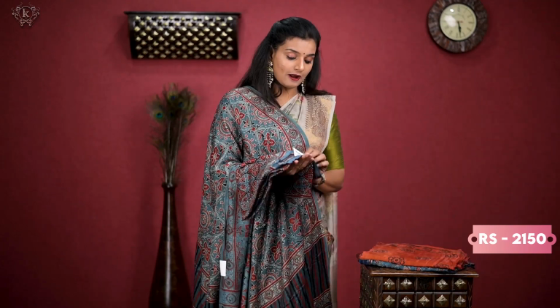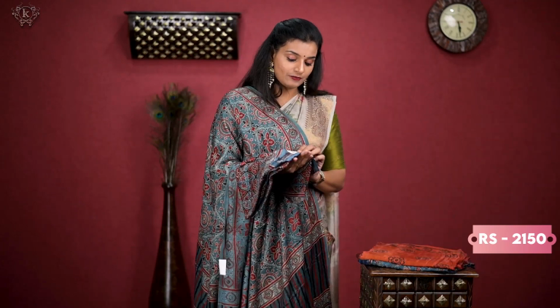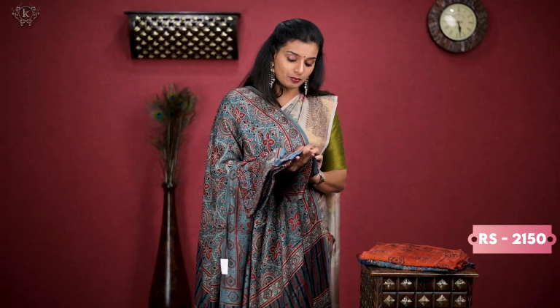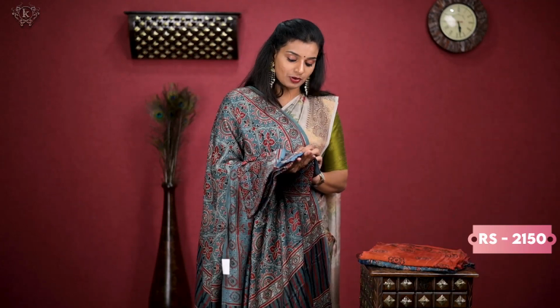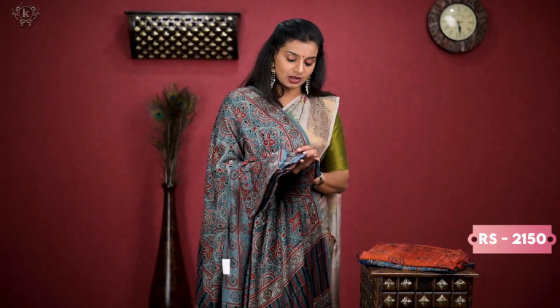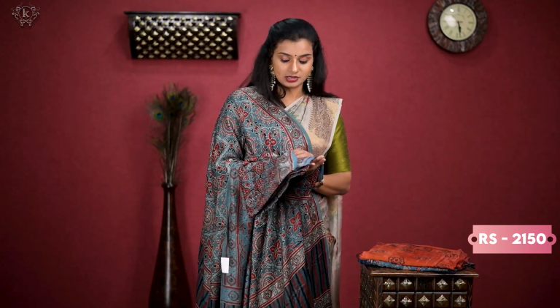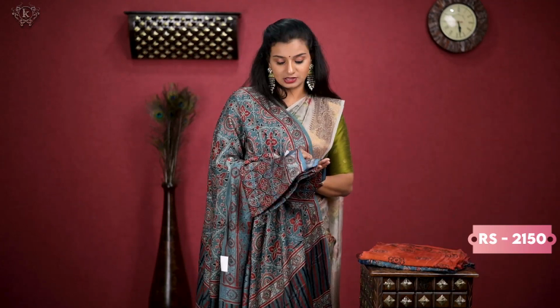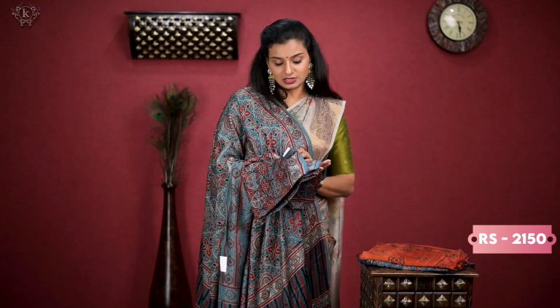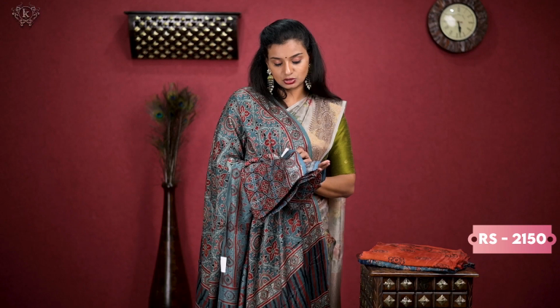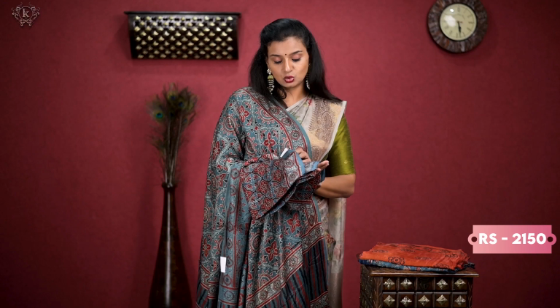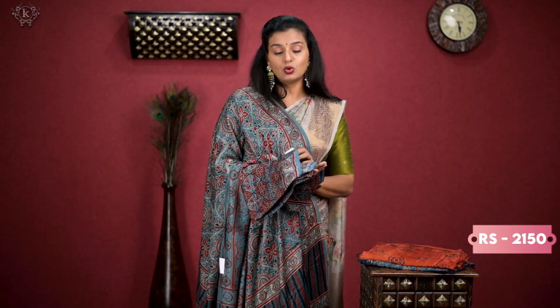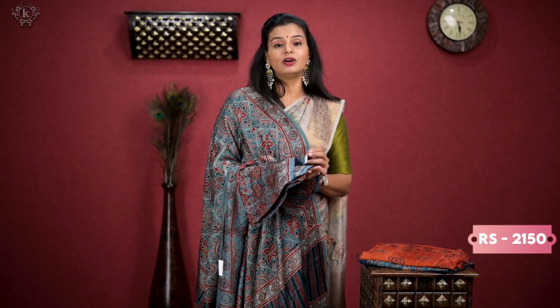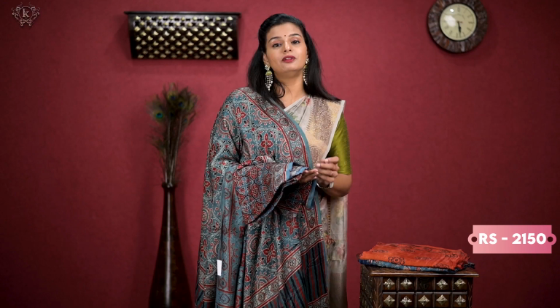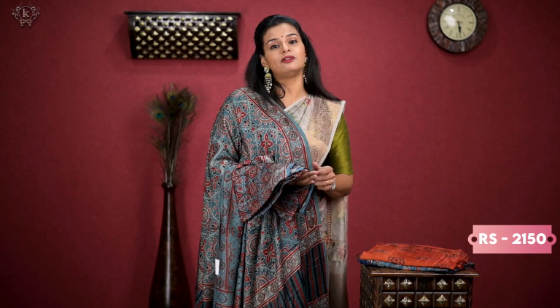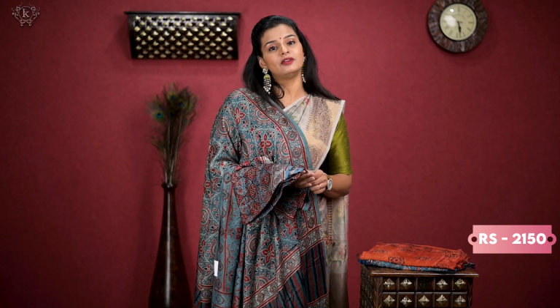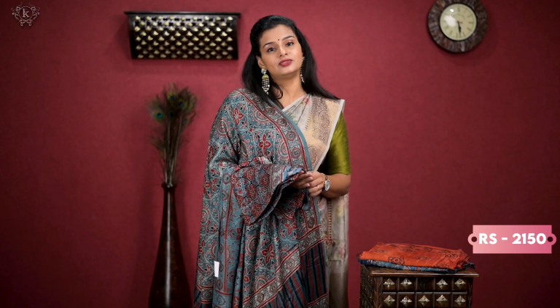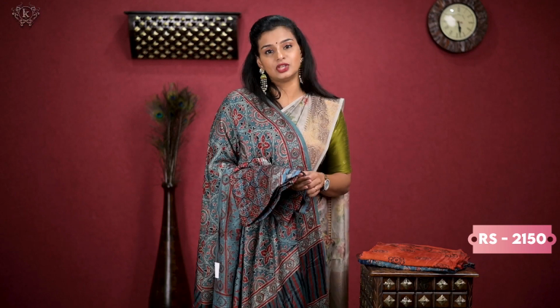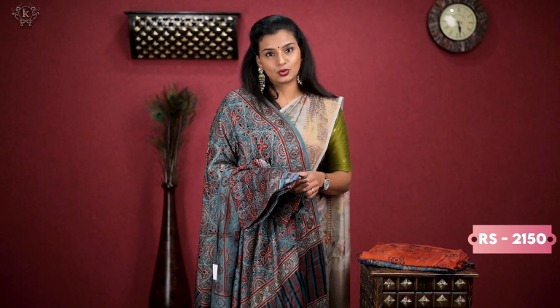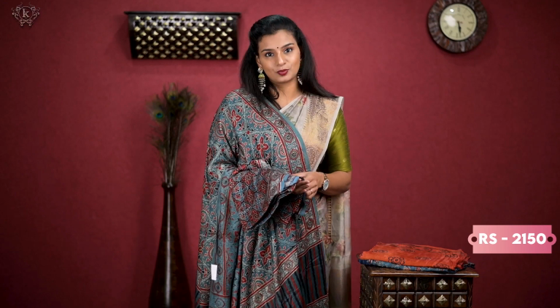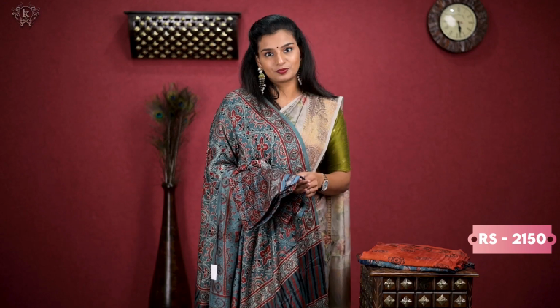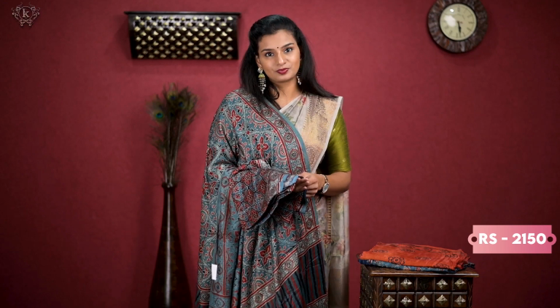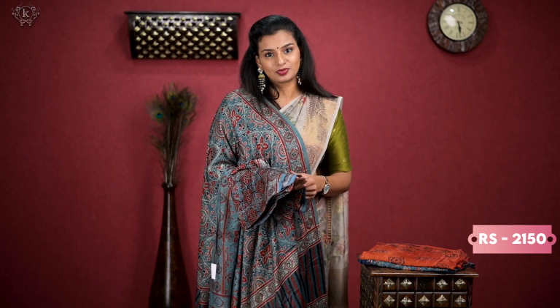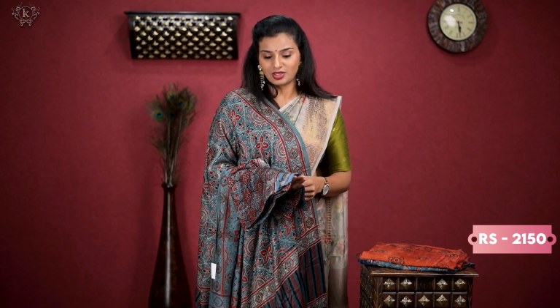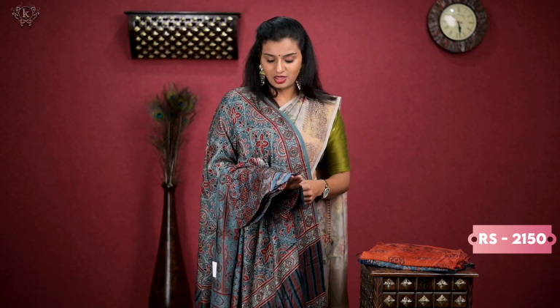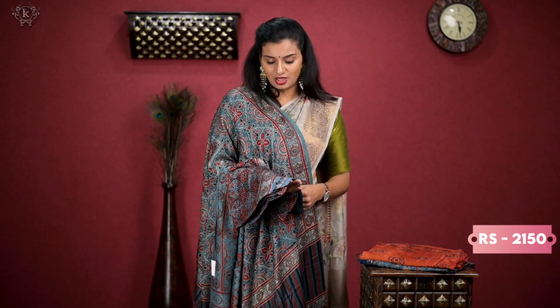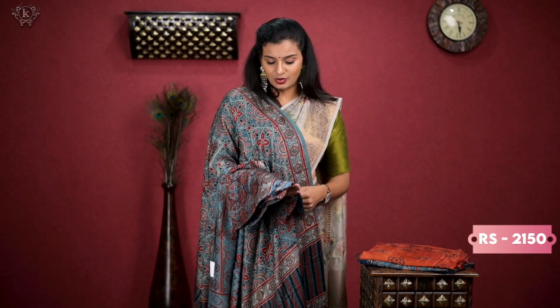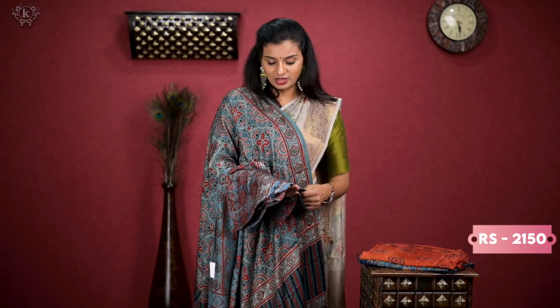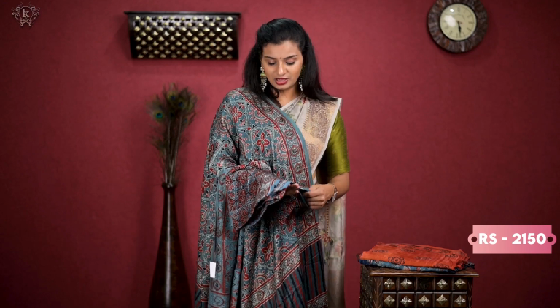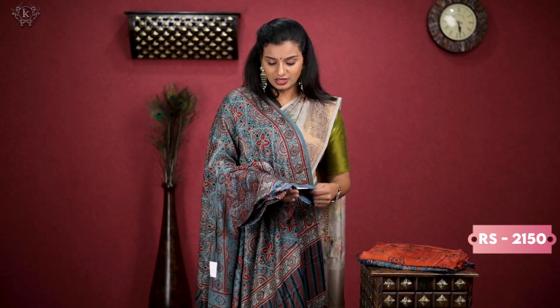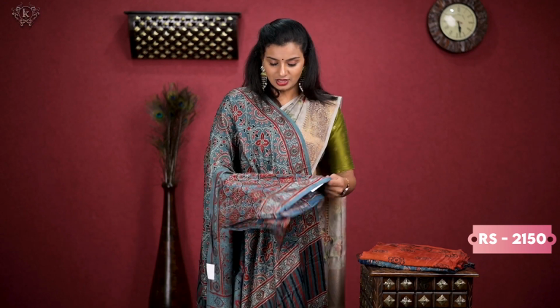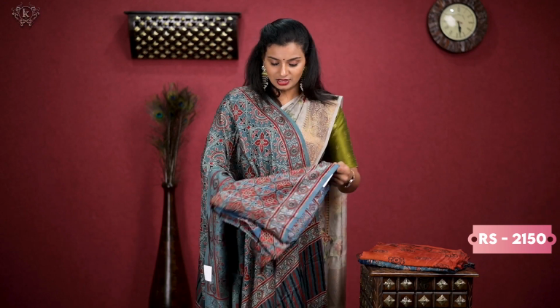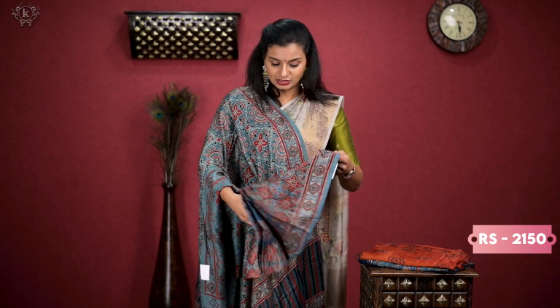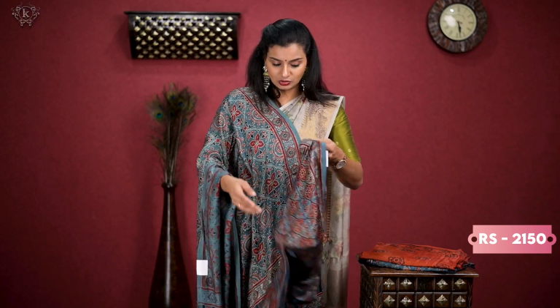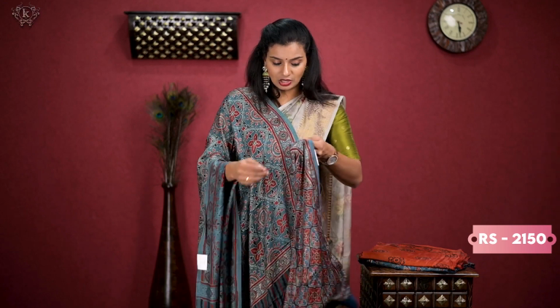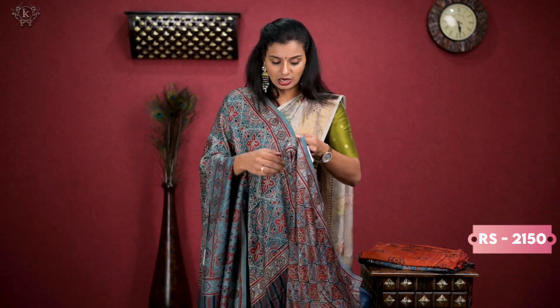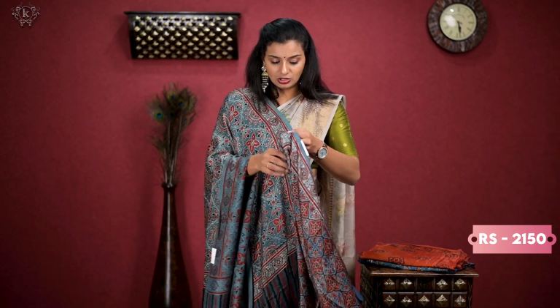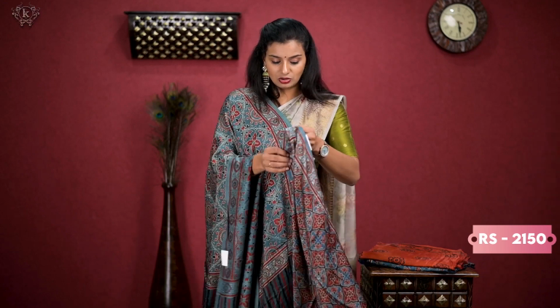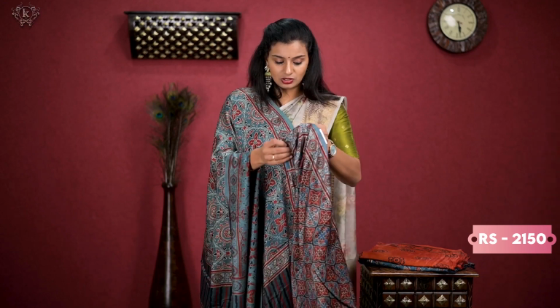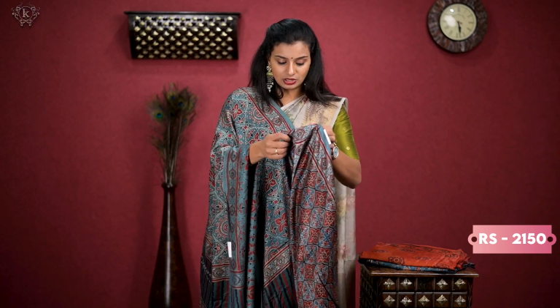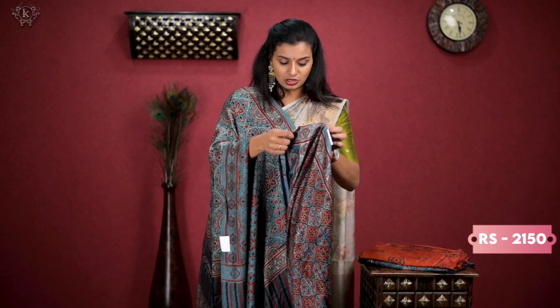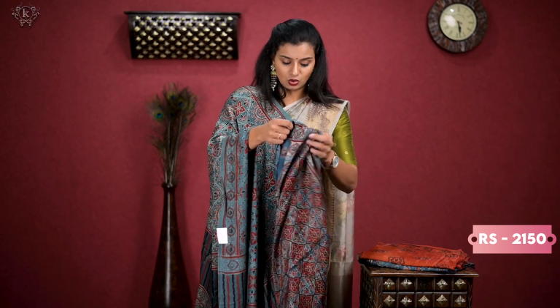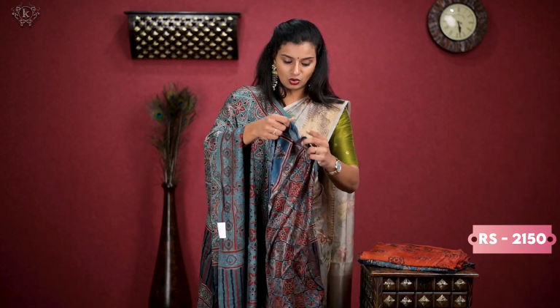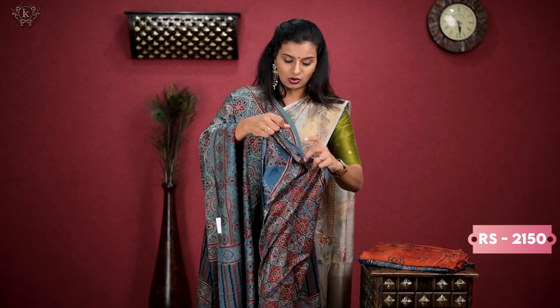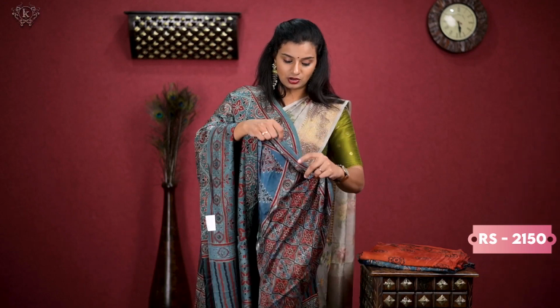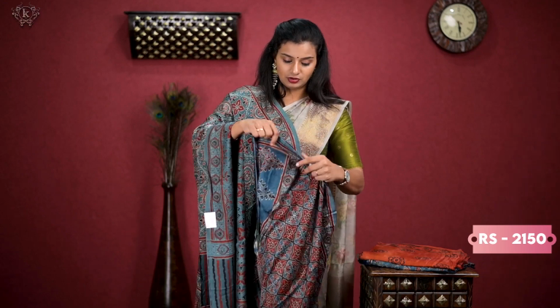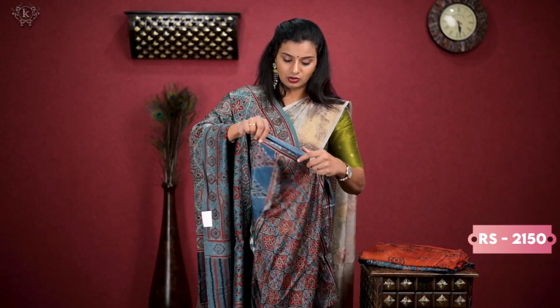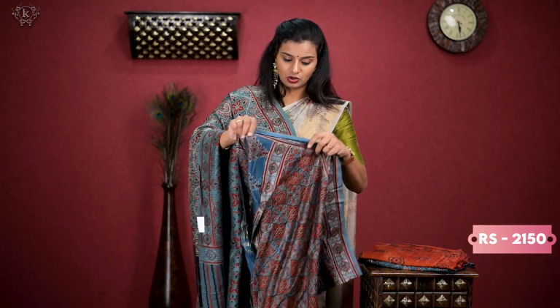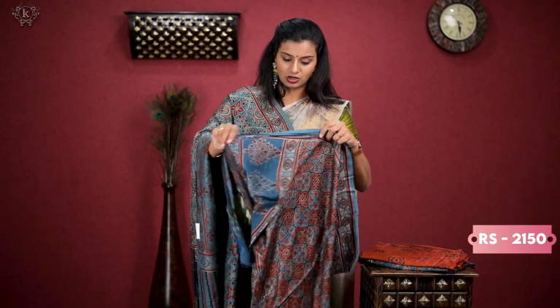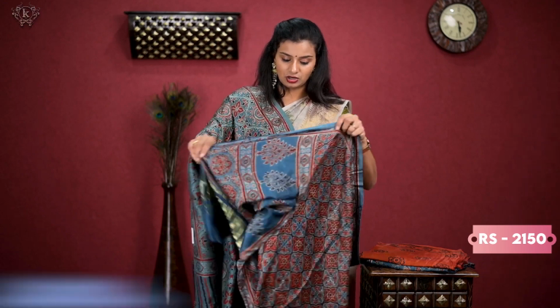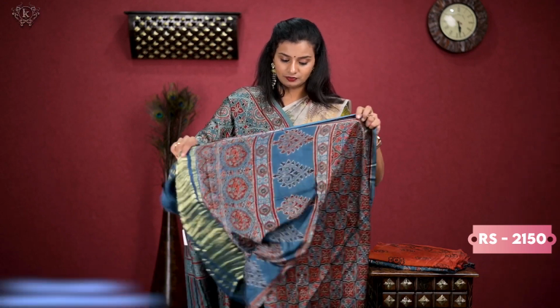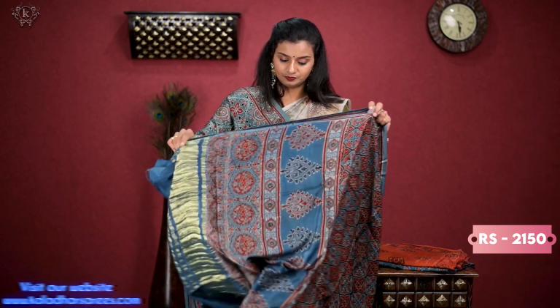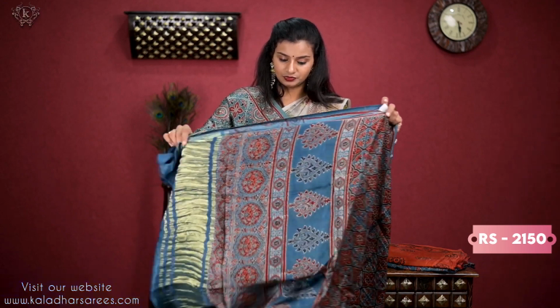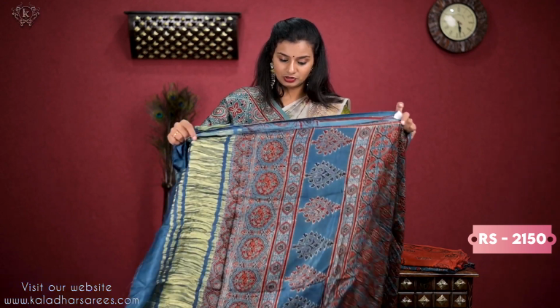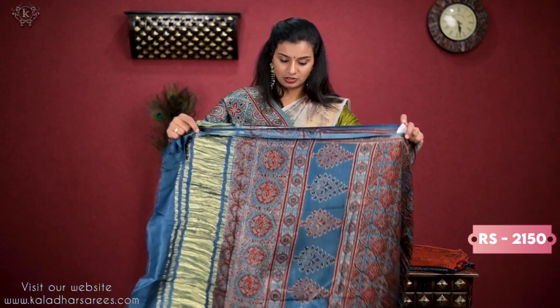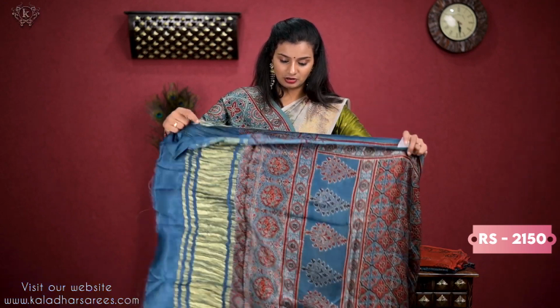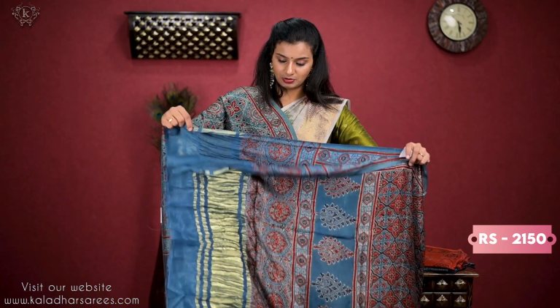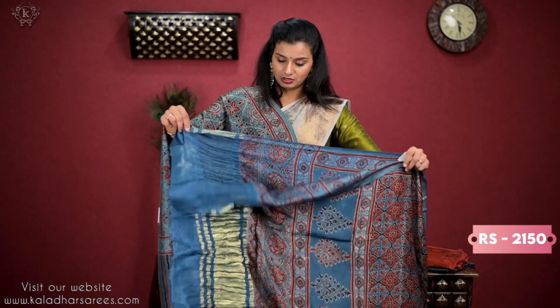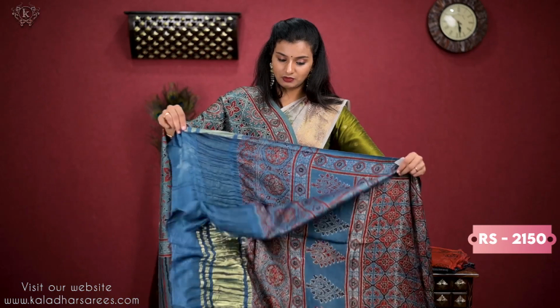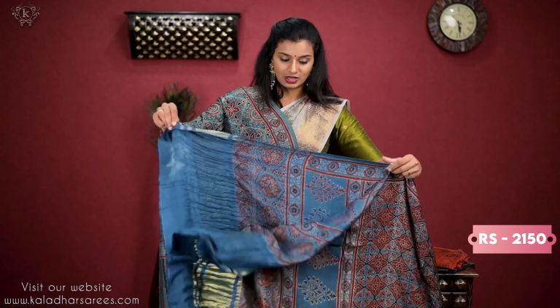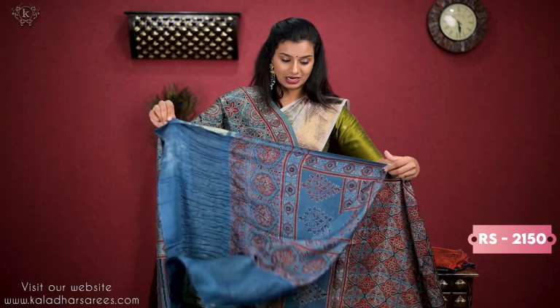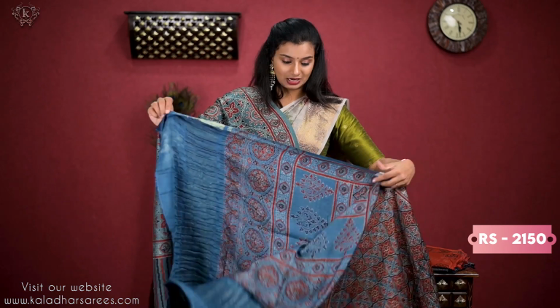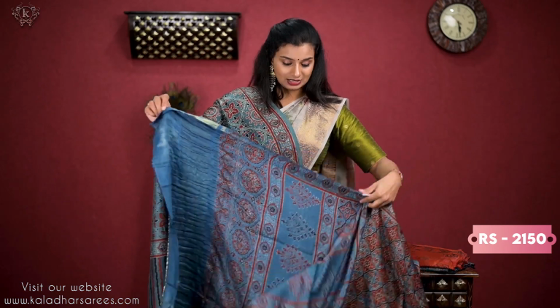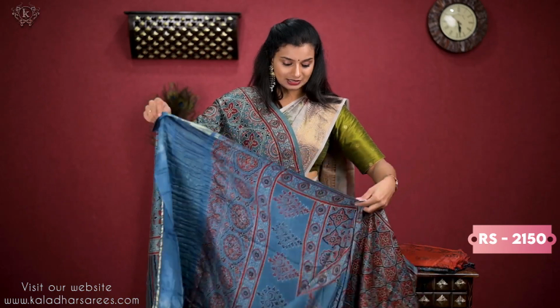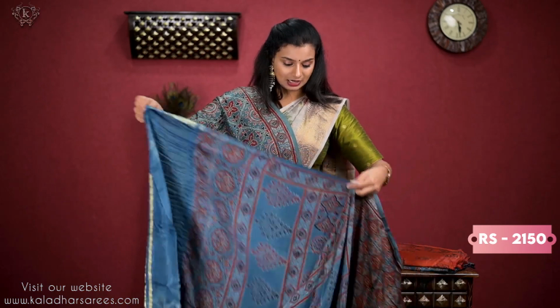And the price is ₹2150. That is the design.